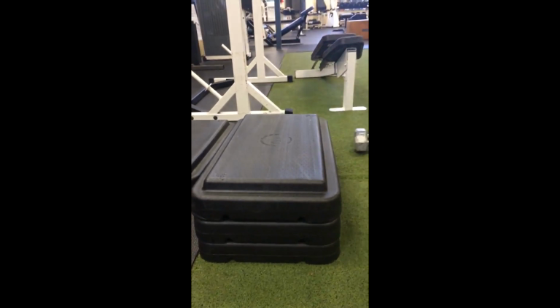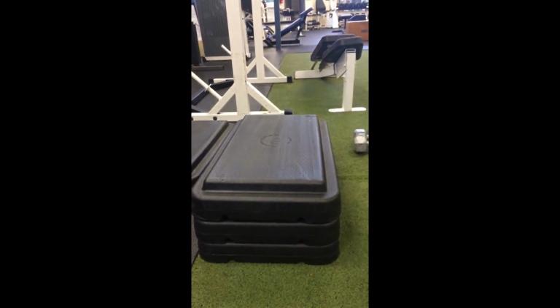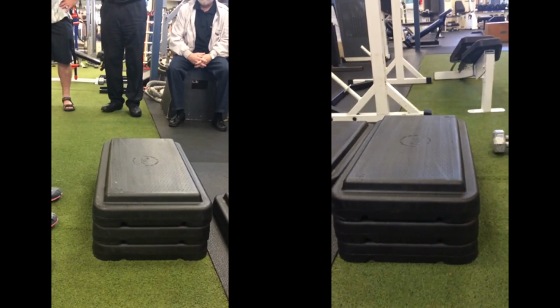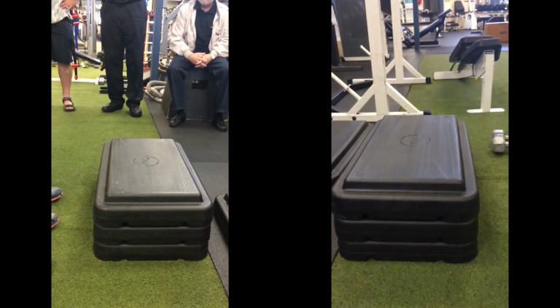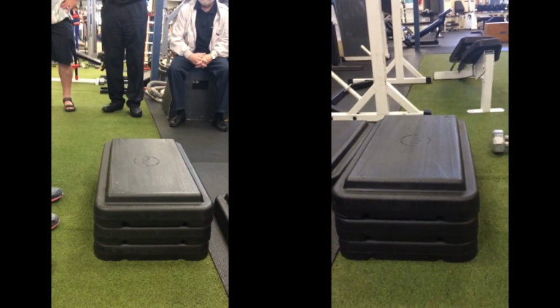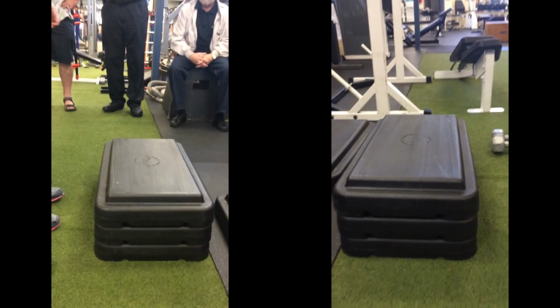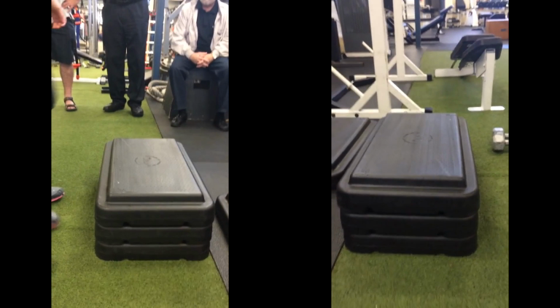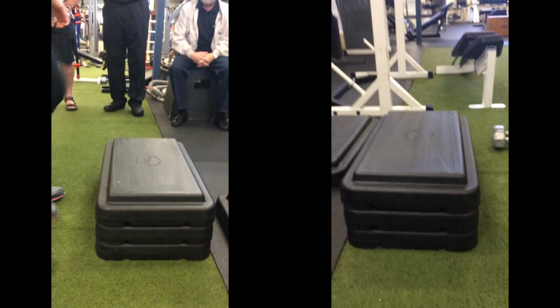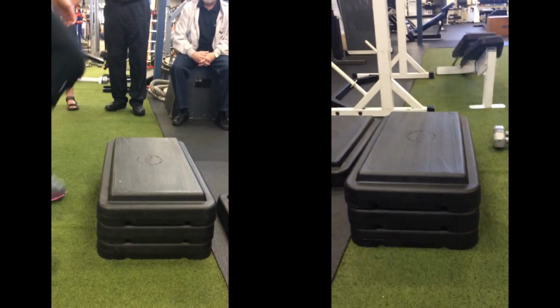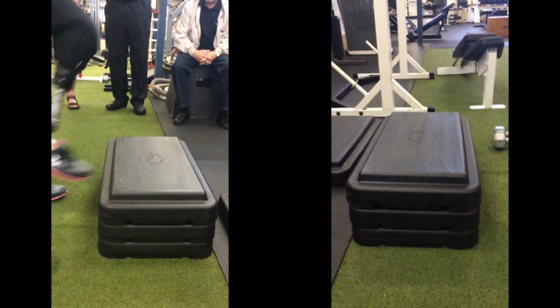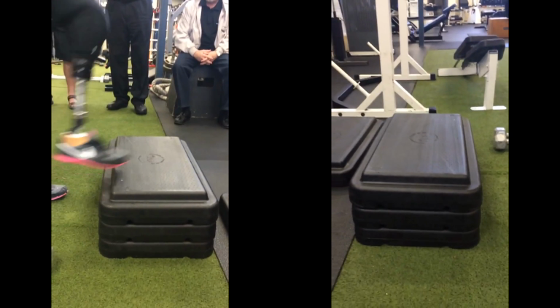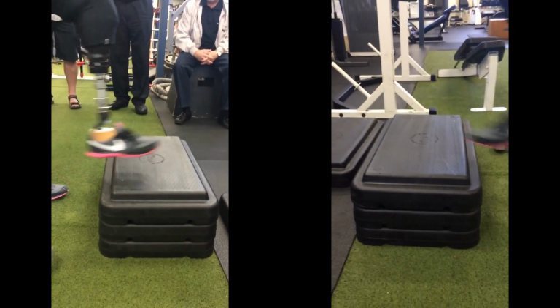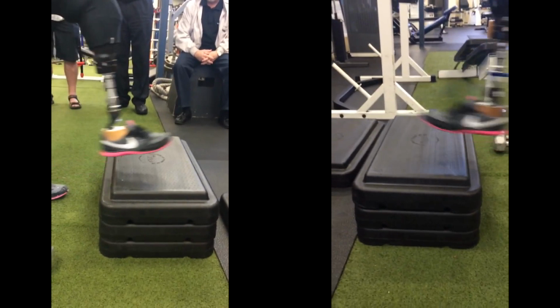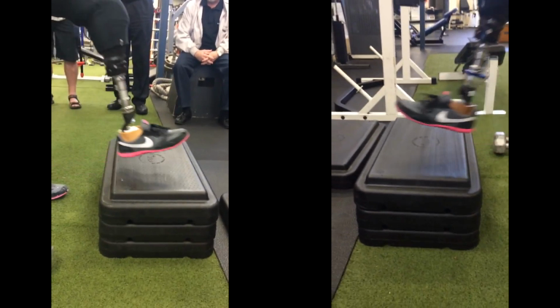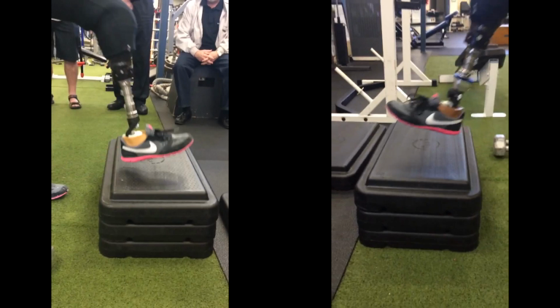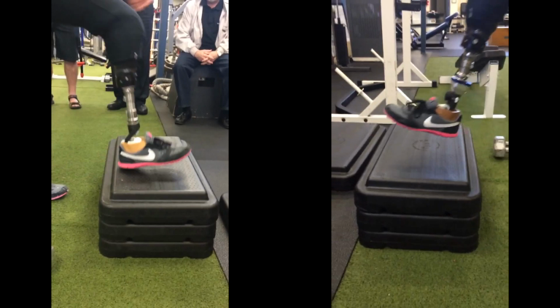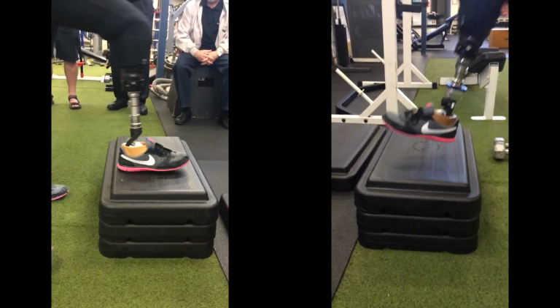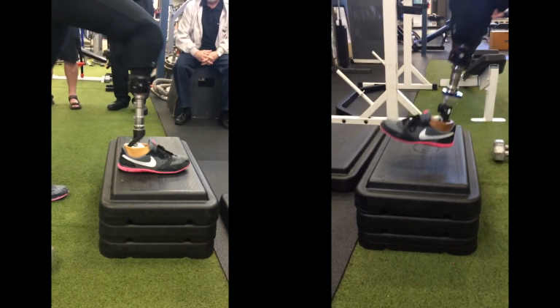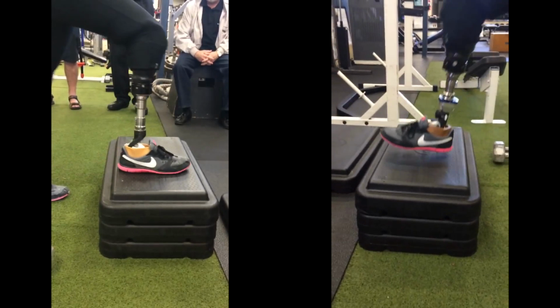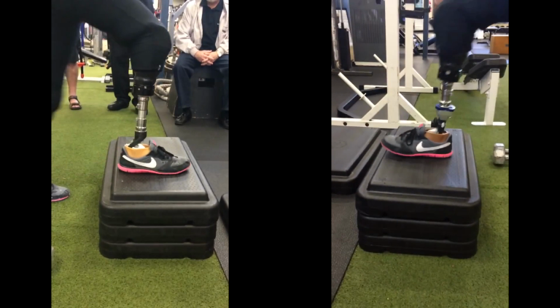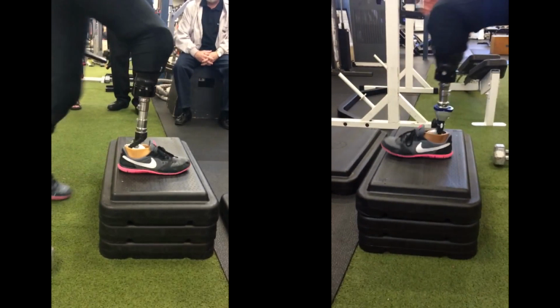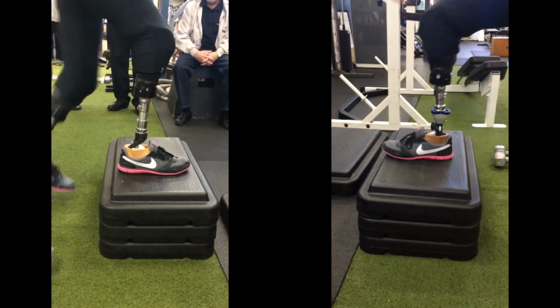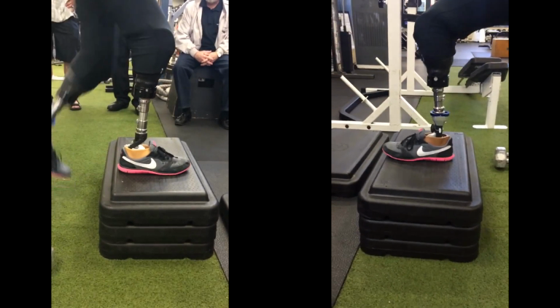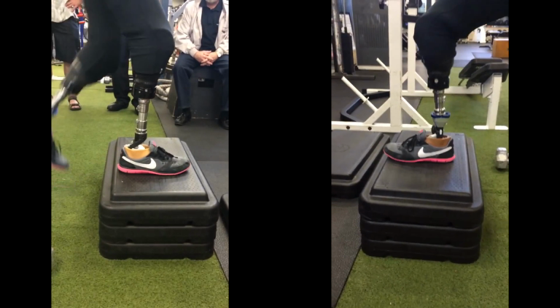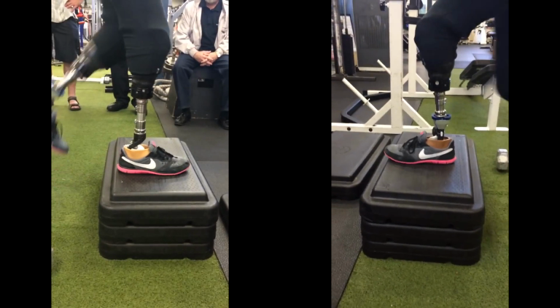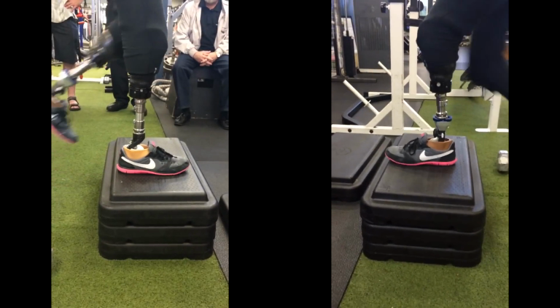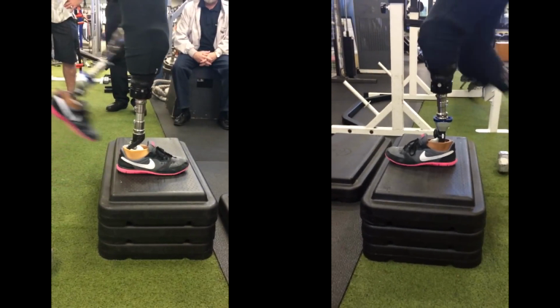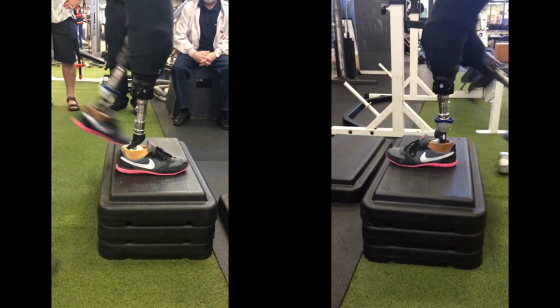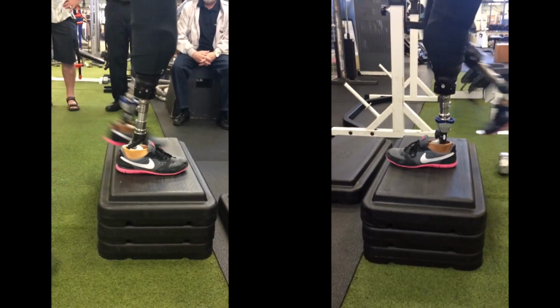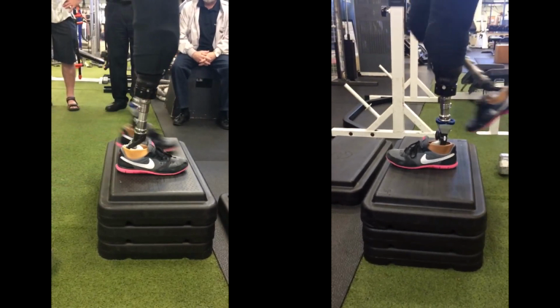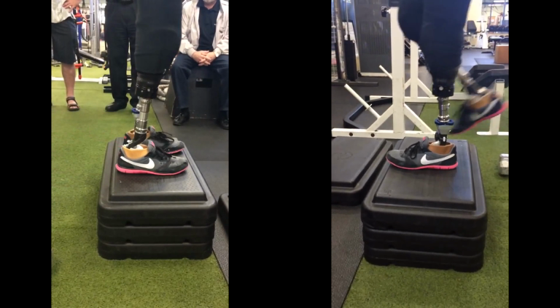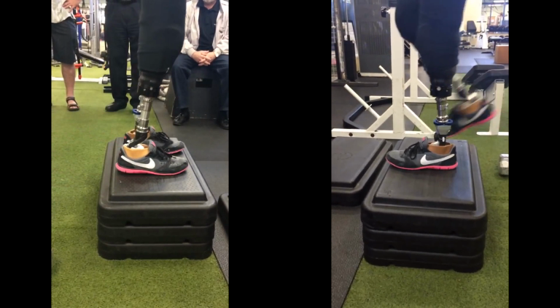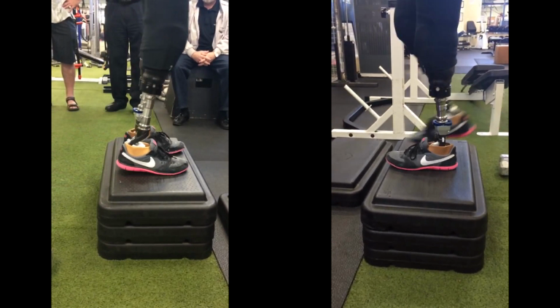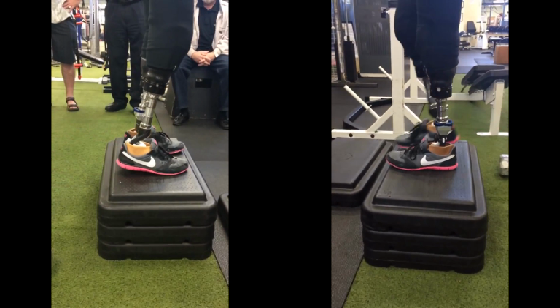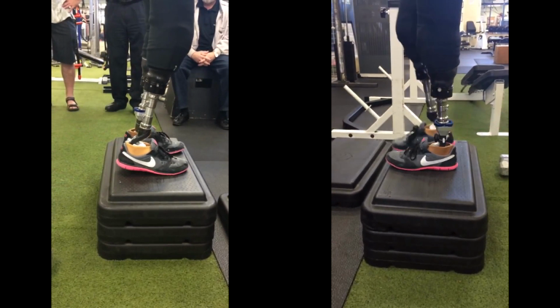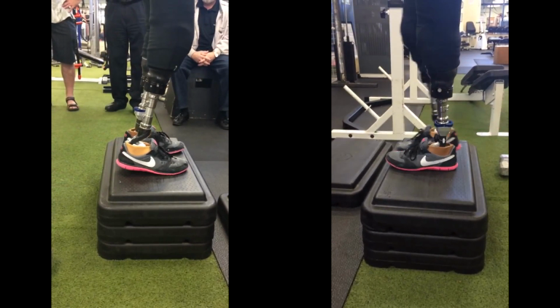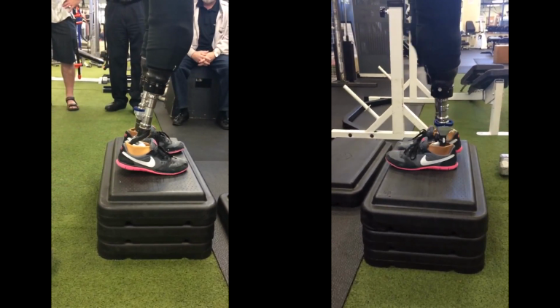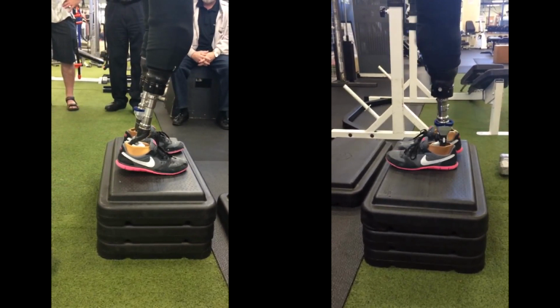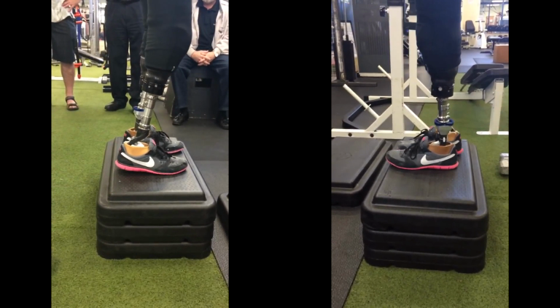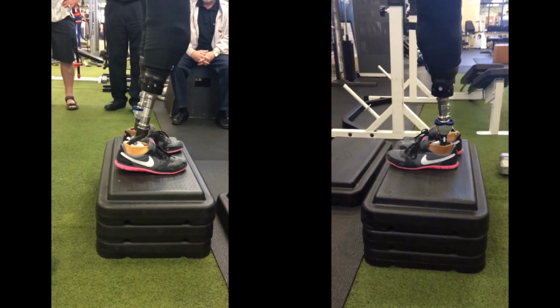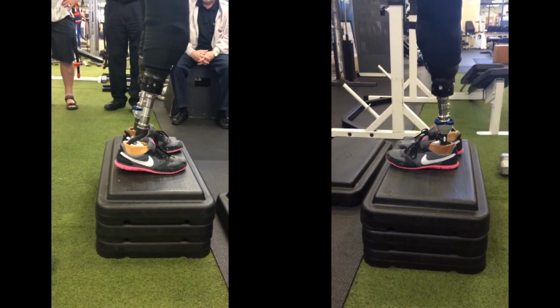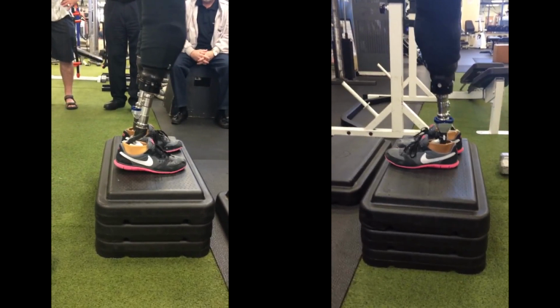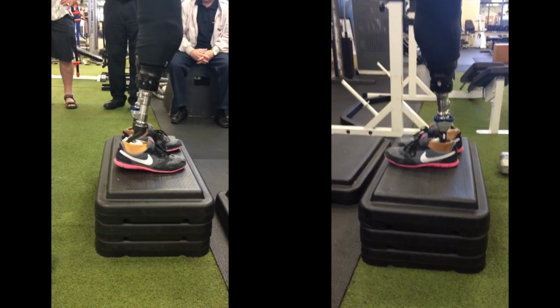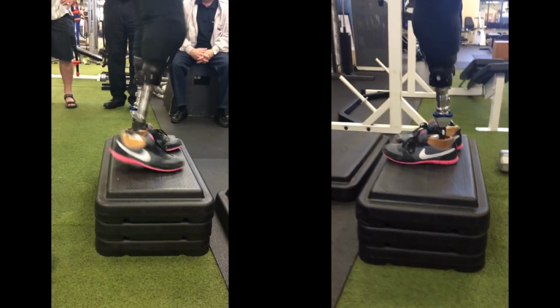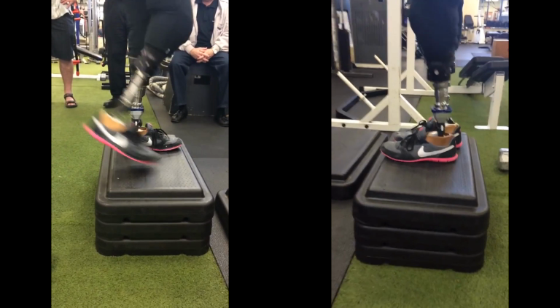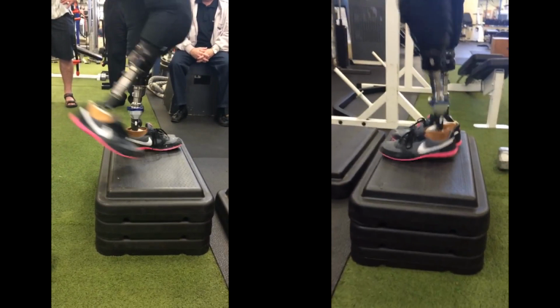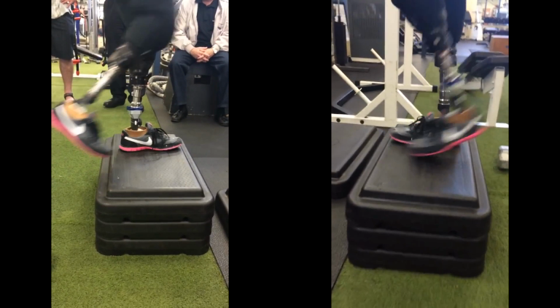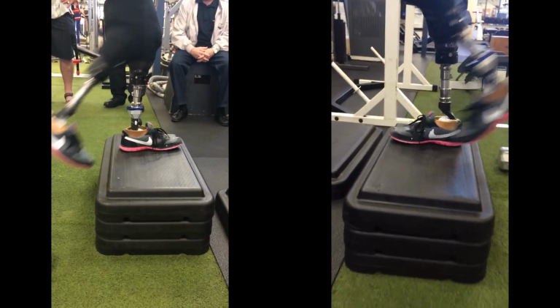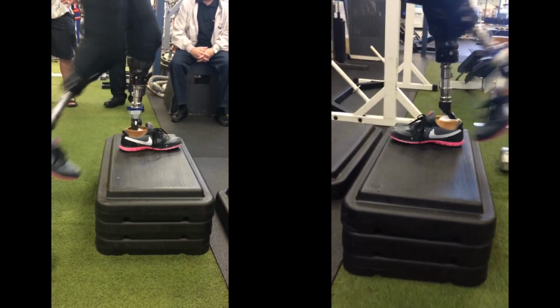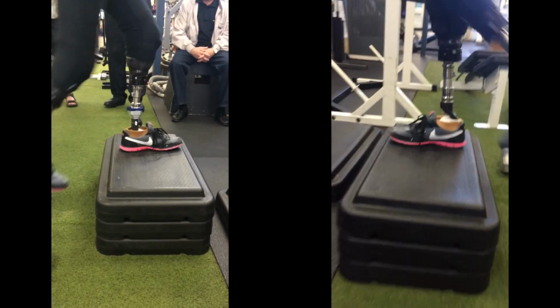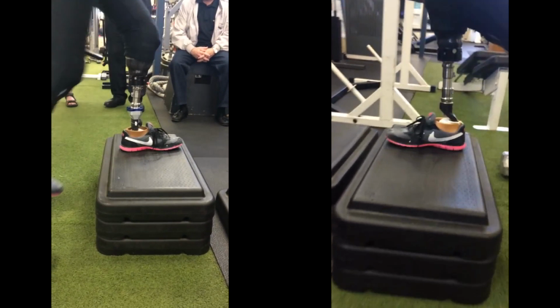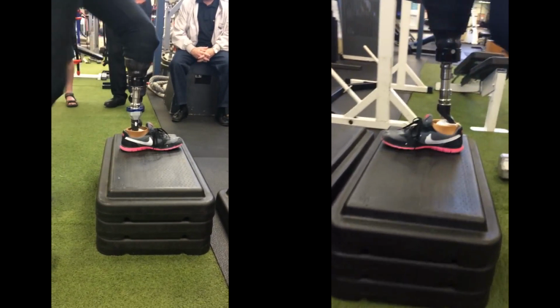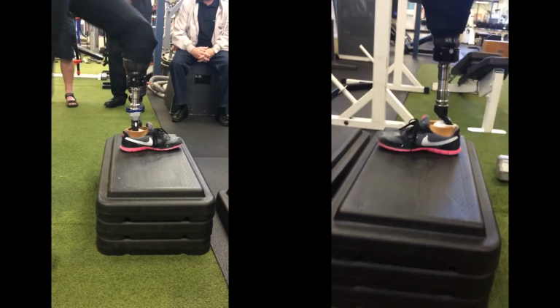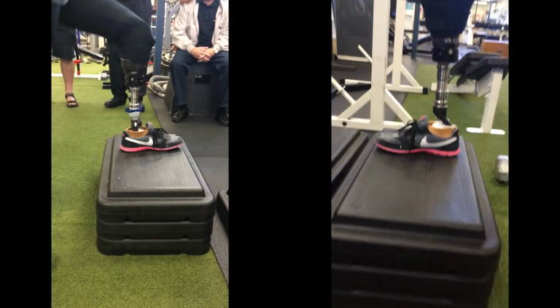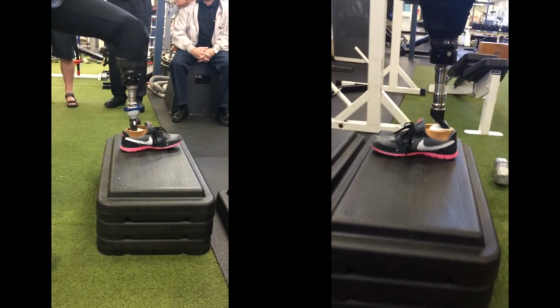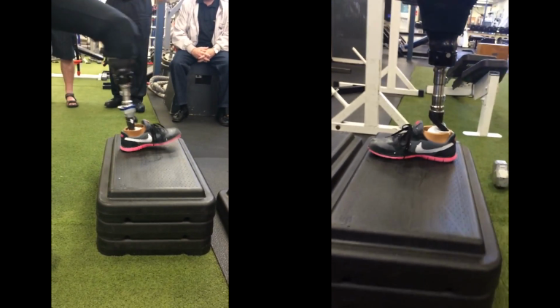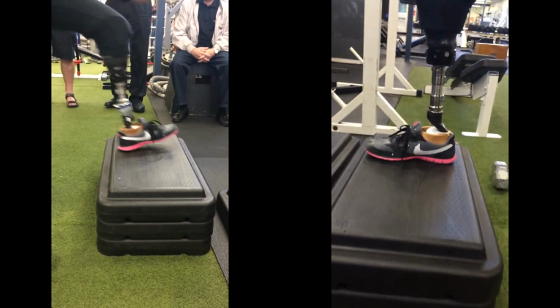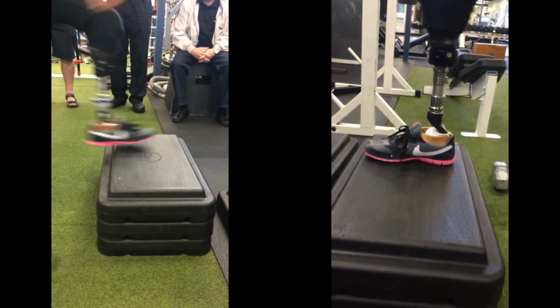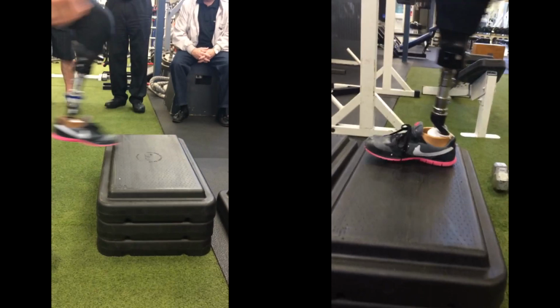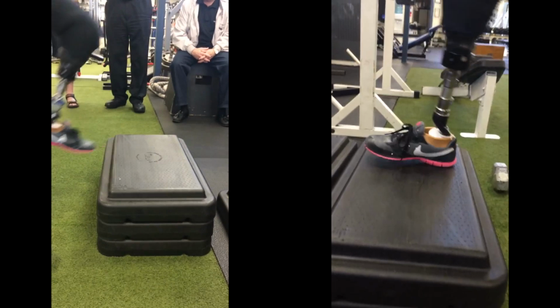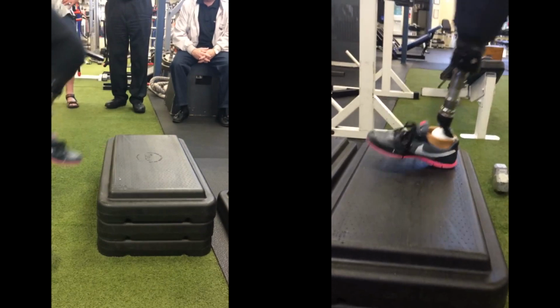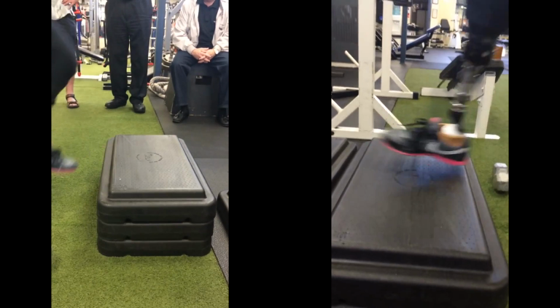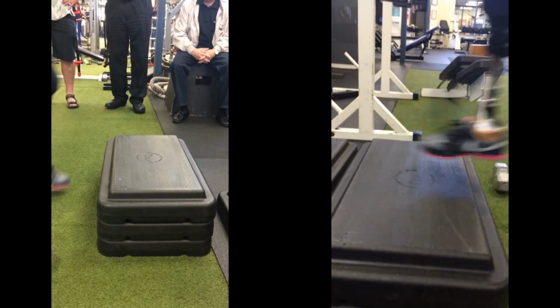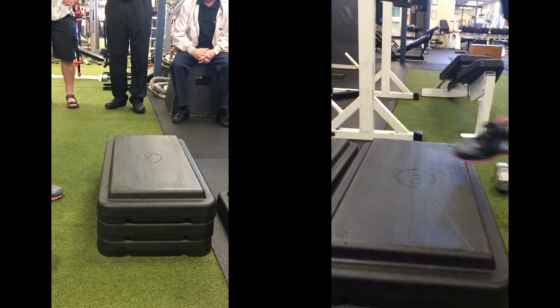And here if you look to the right you'll see how the wearer is able to step up and push into the foot and remain stable.